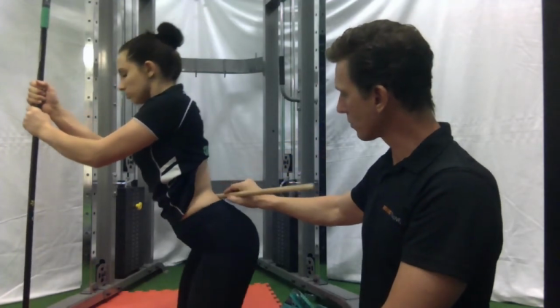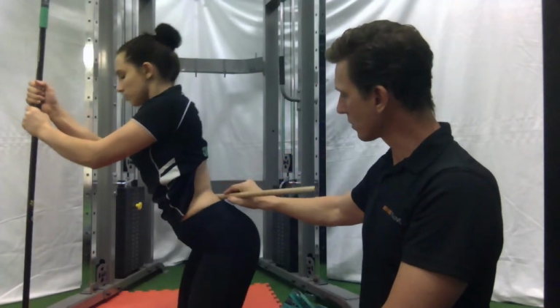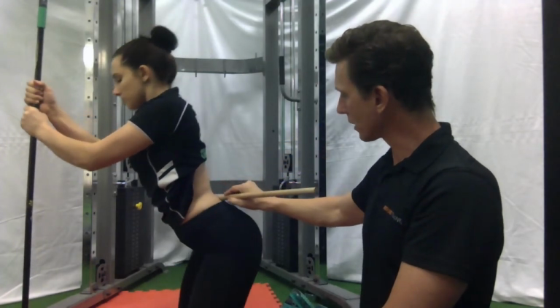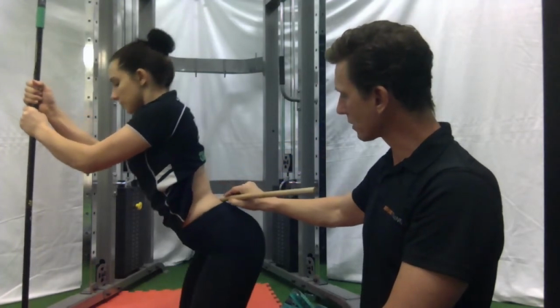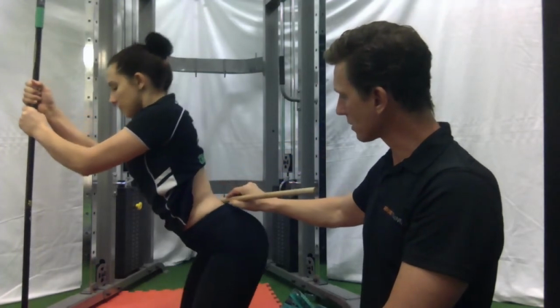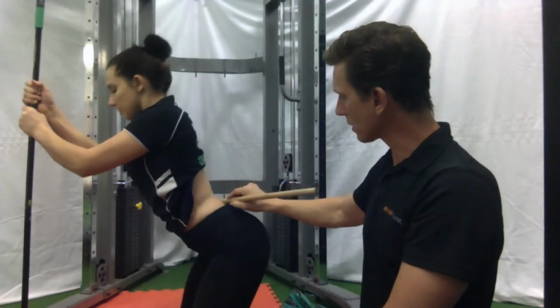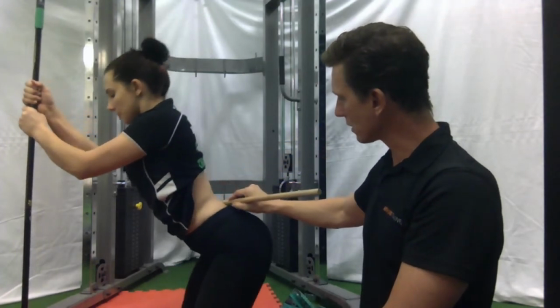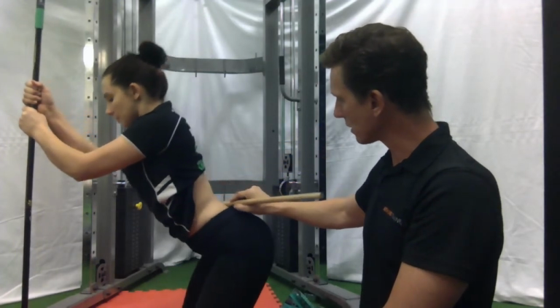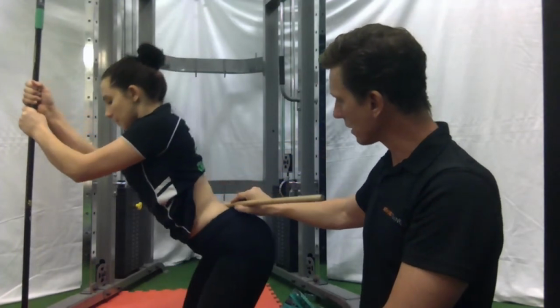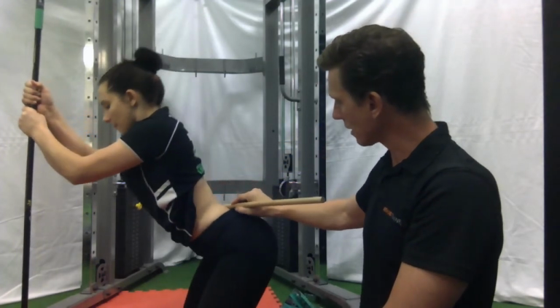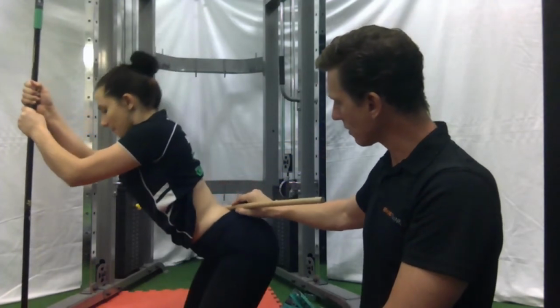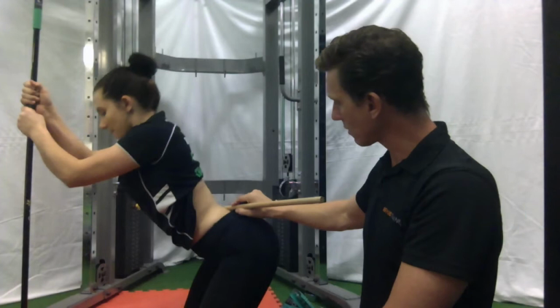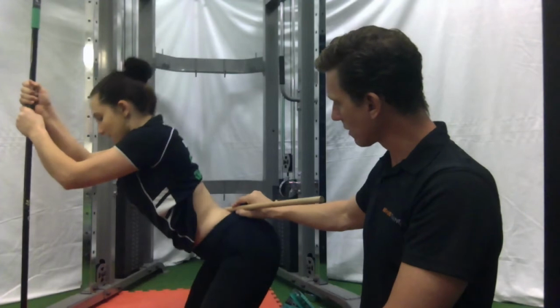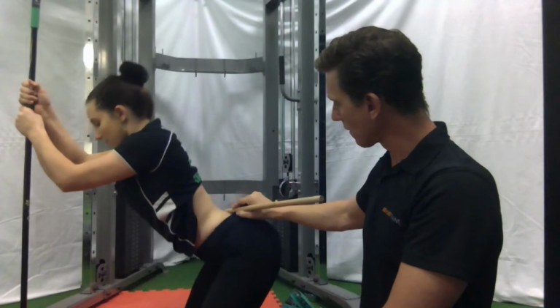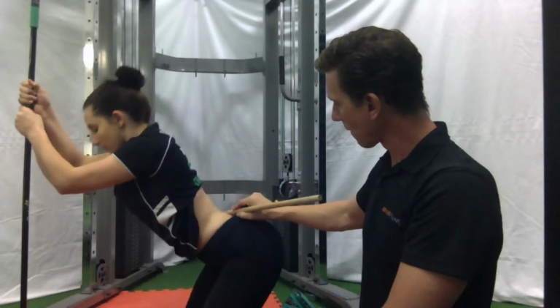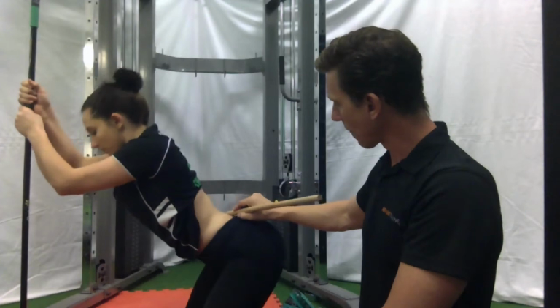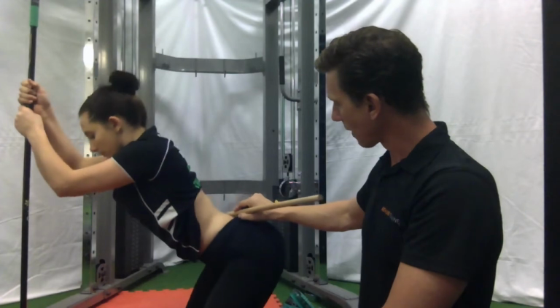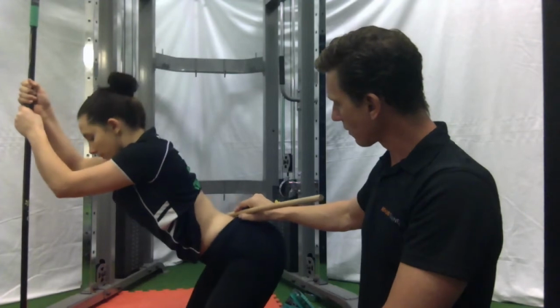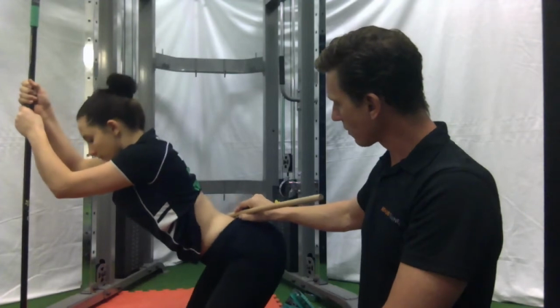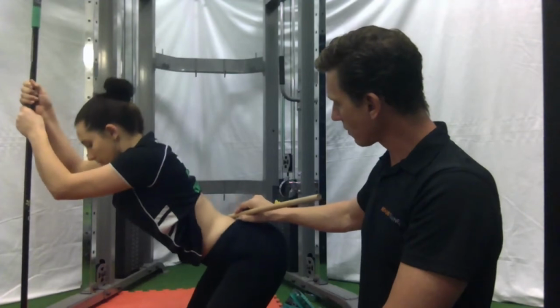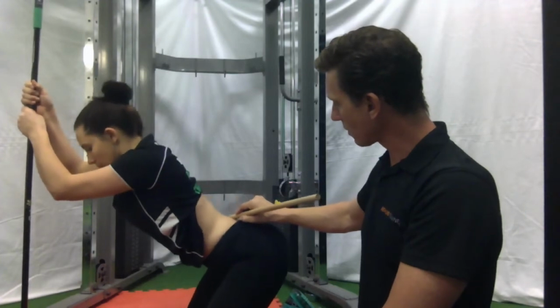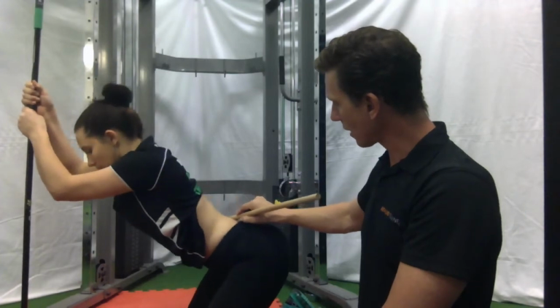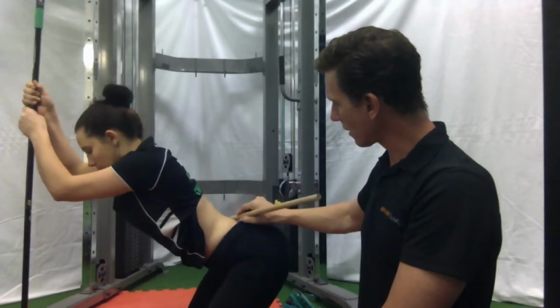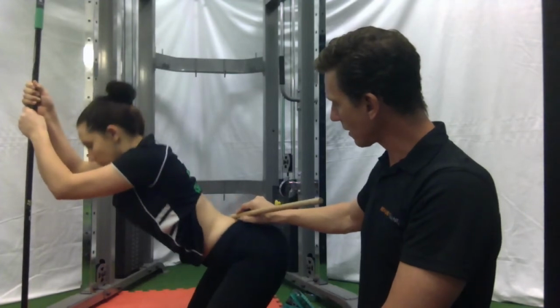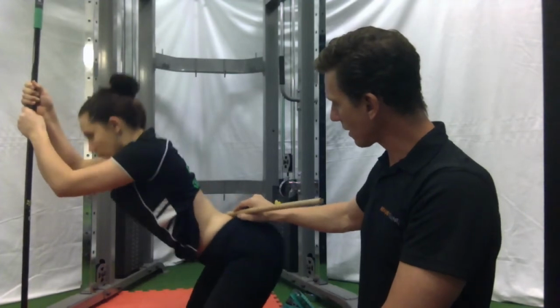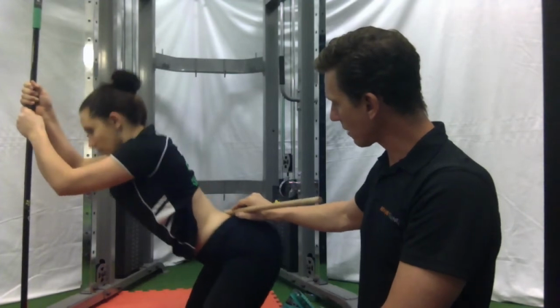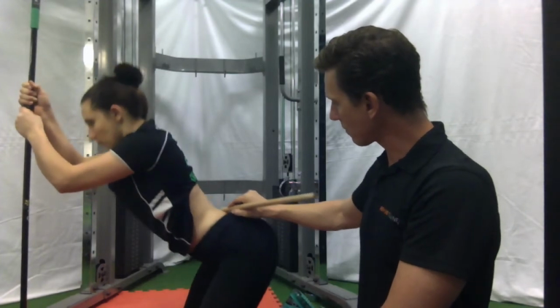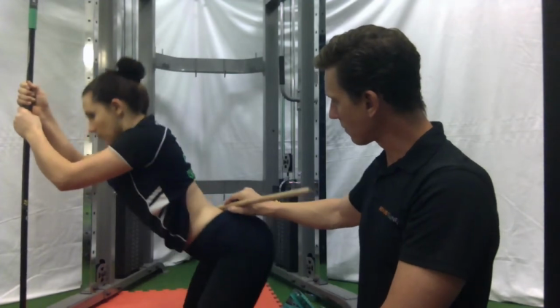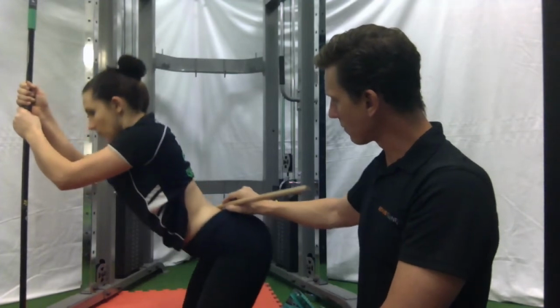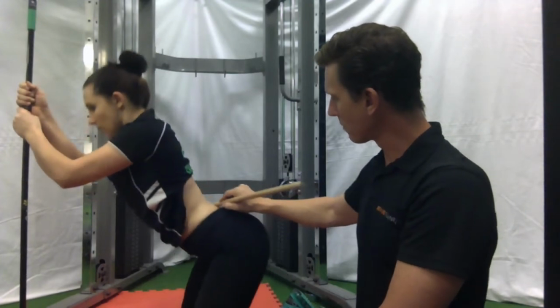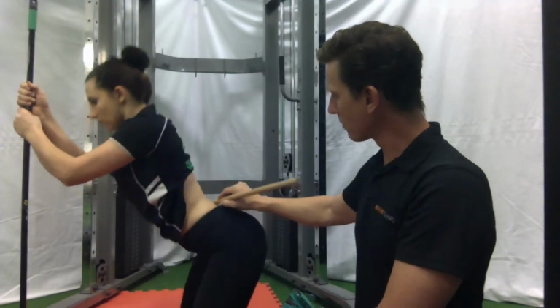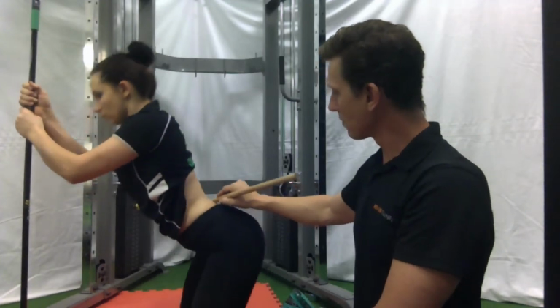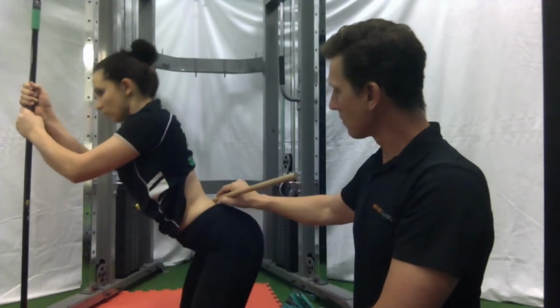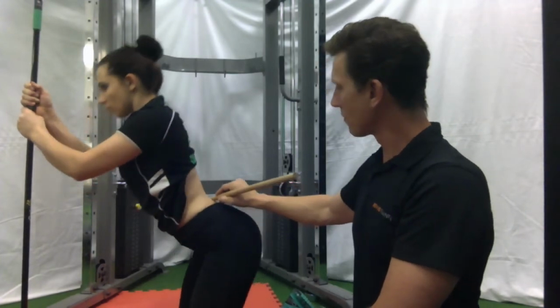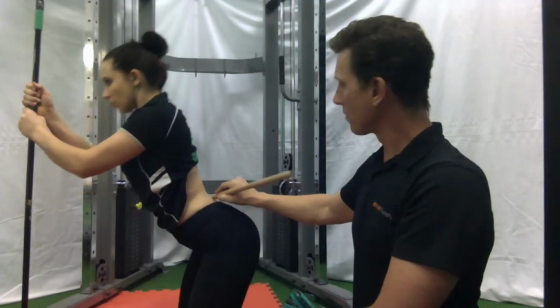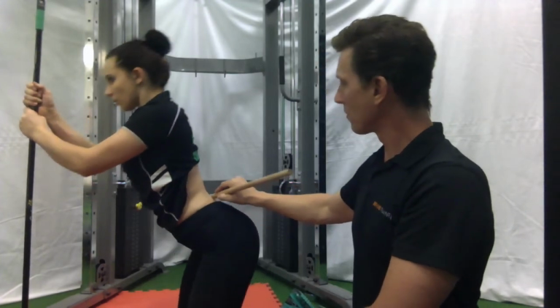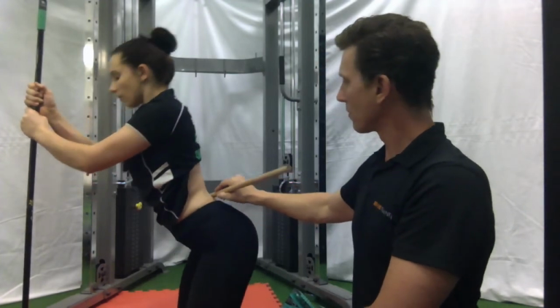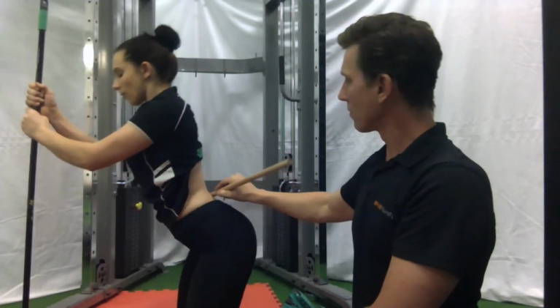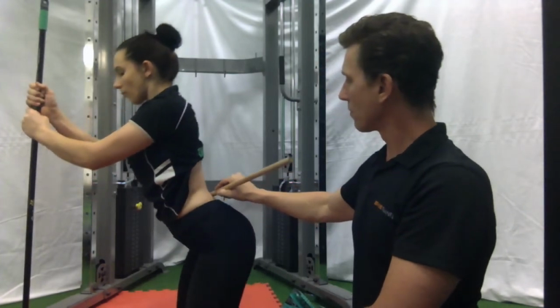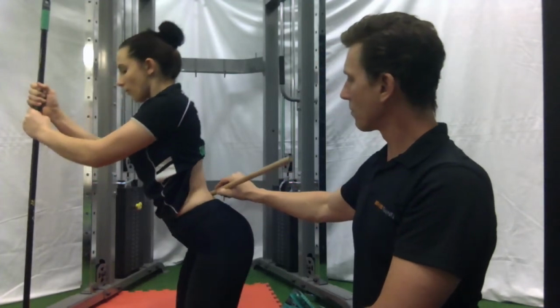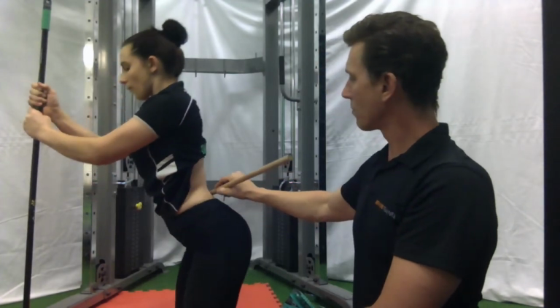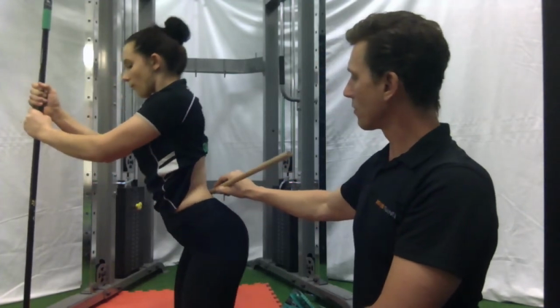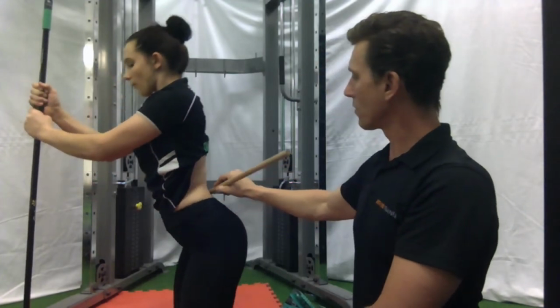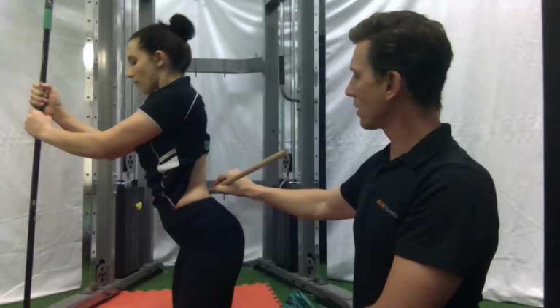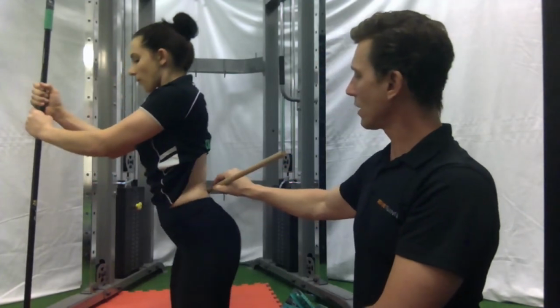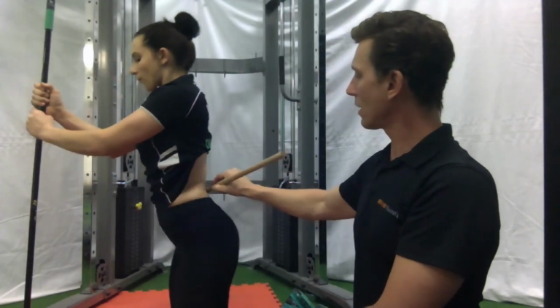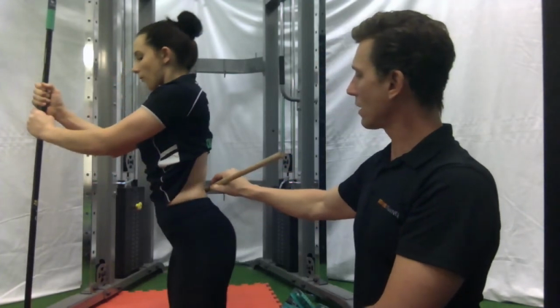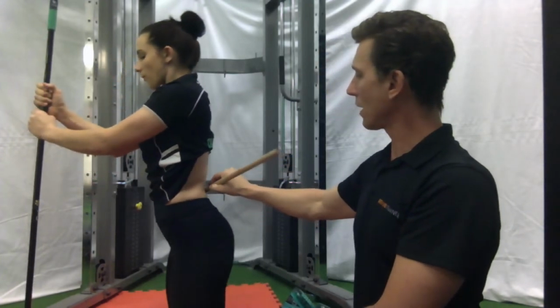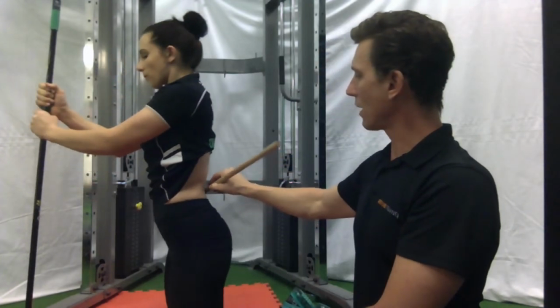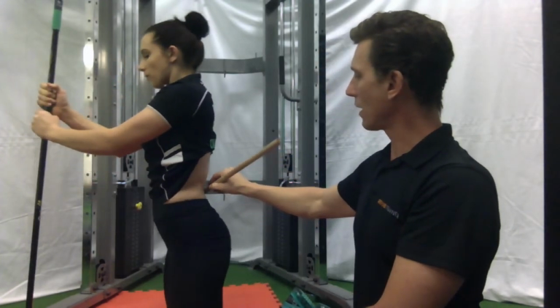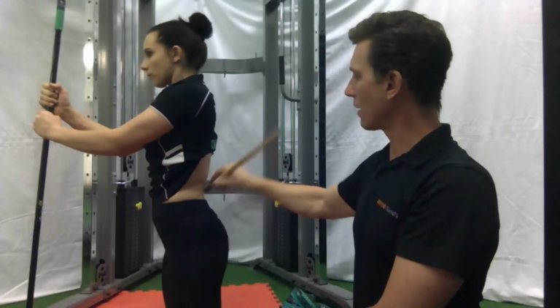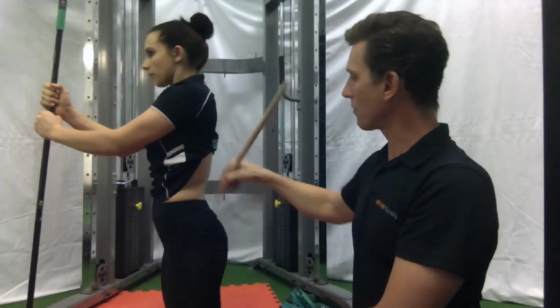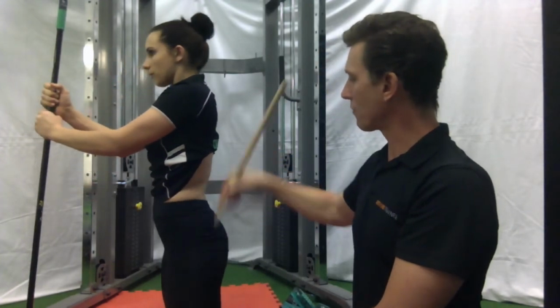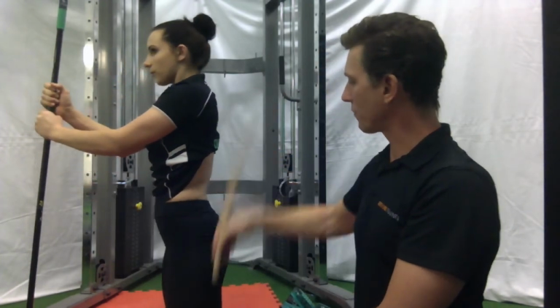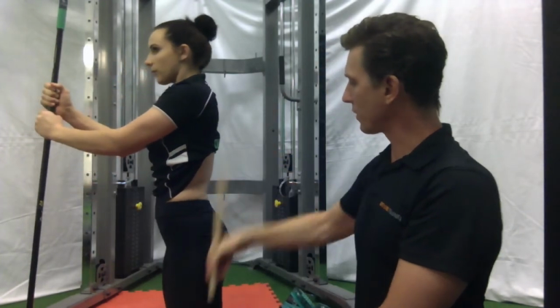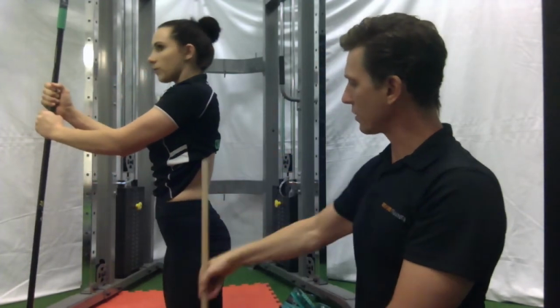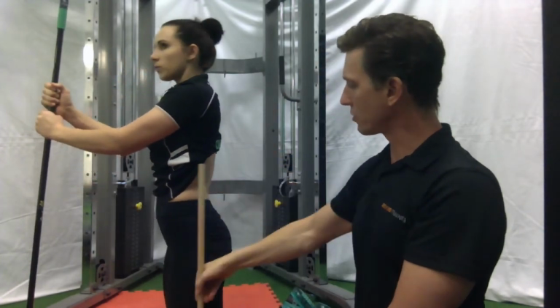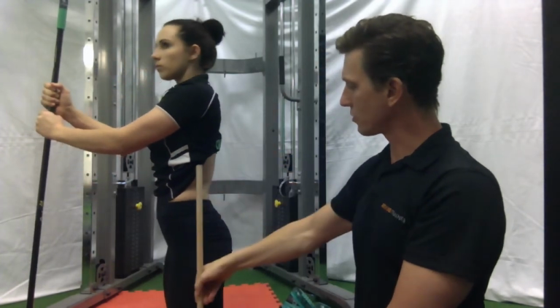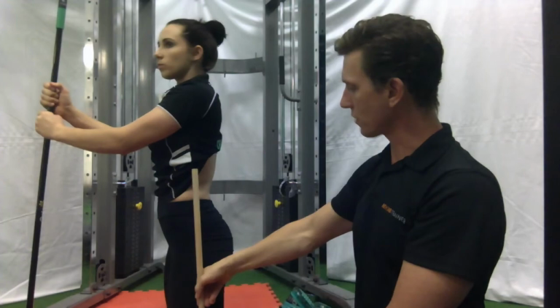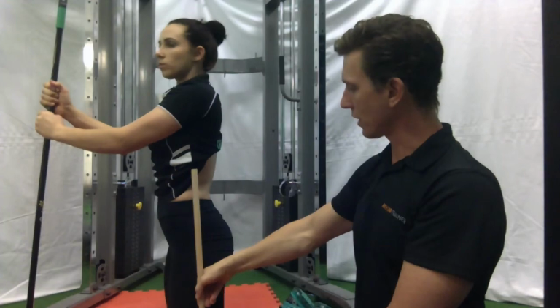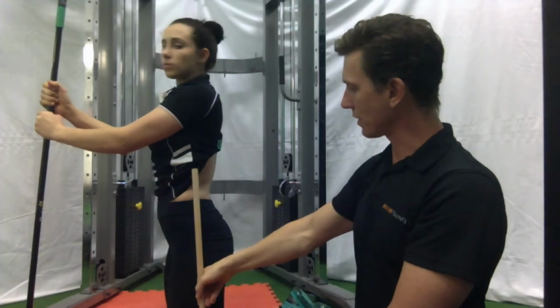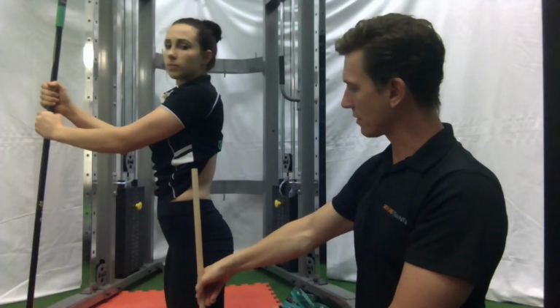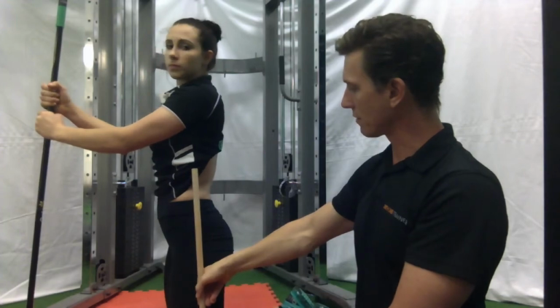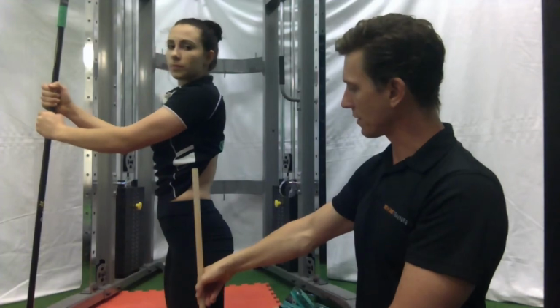At the very bottom of the movement, ensure that lordosis does not break. And at the top, make sure their hips are into extension.